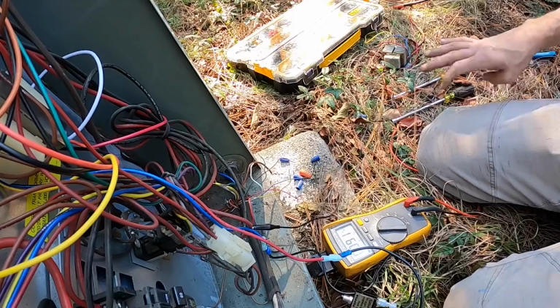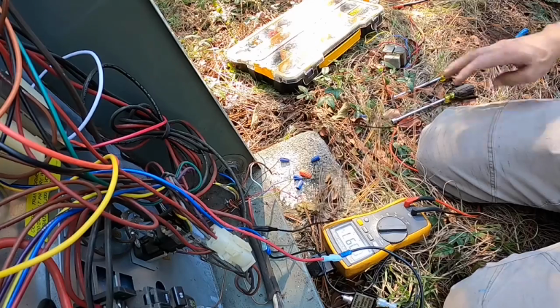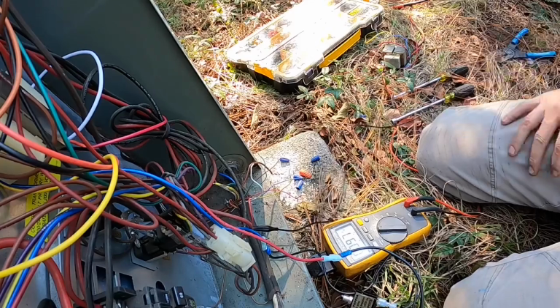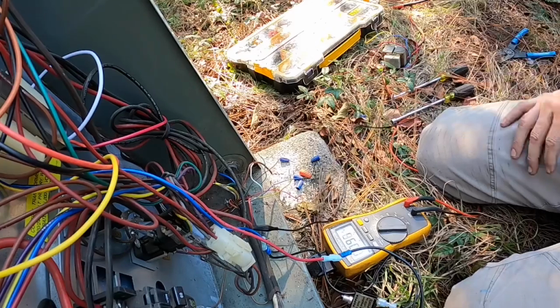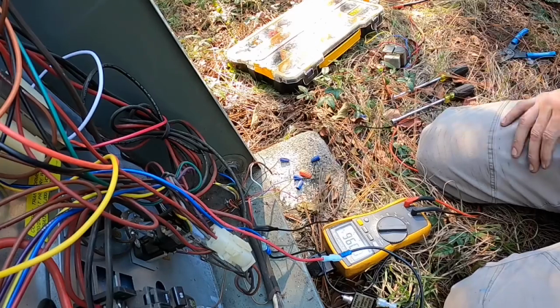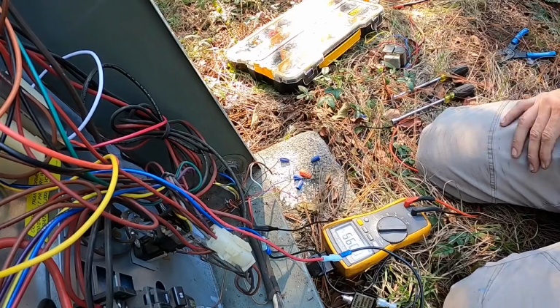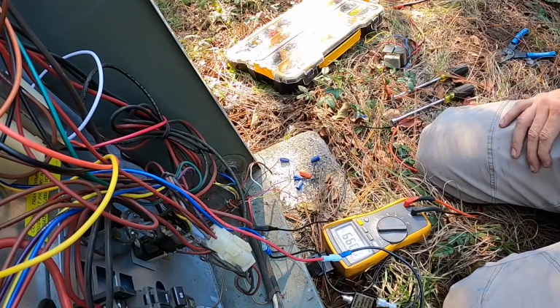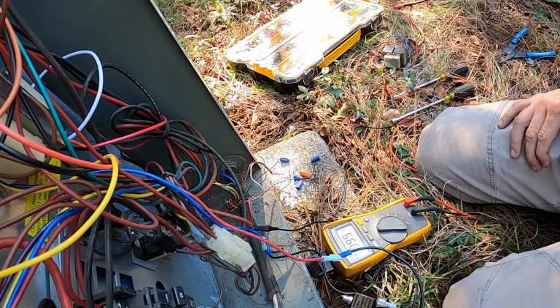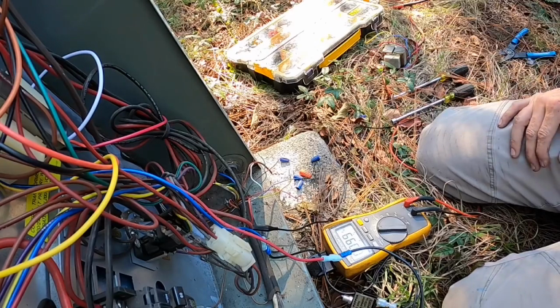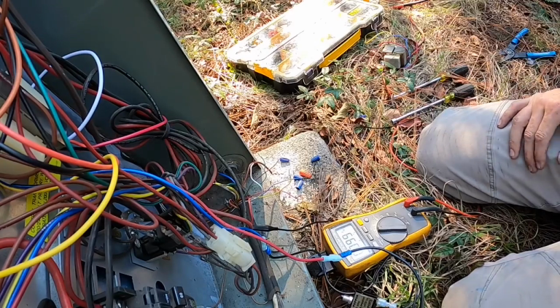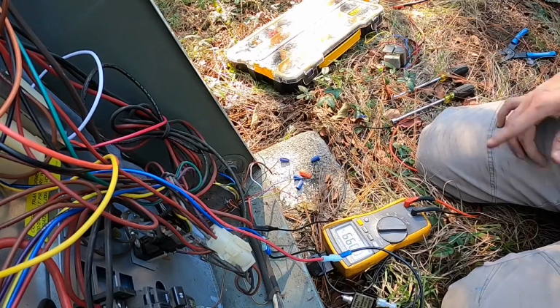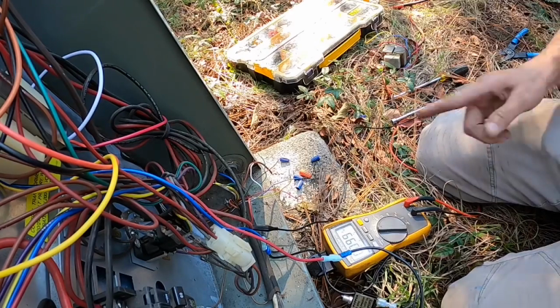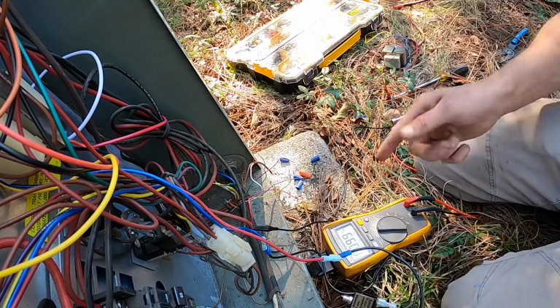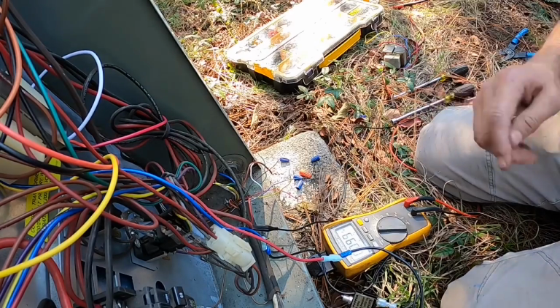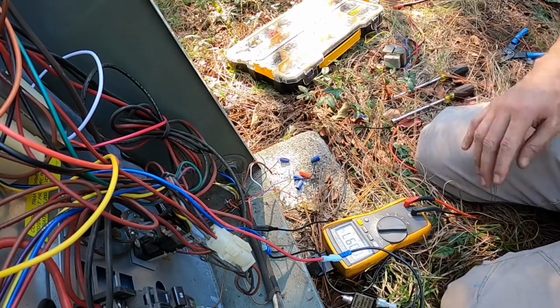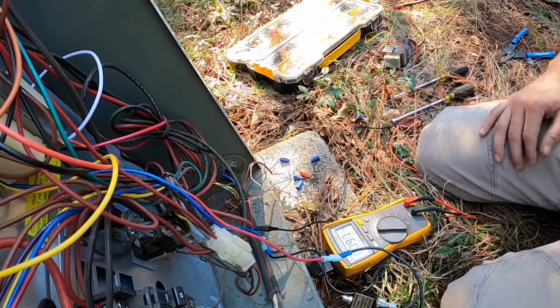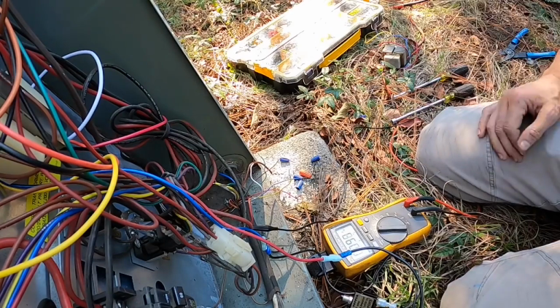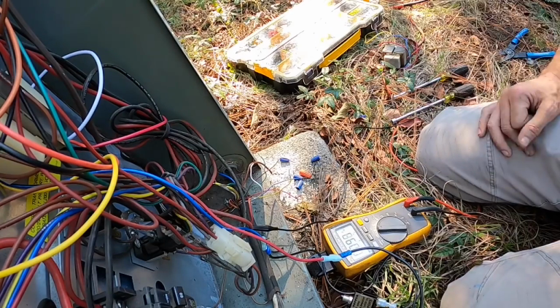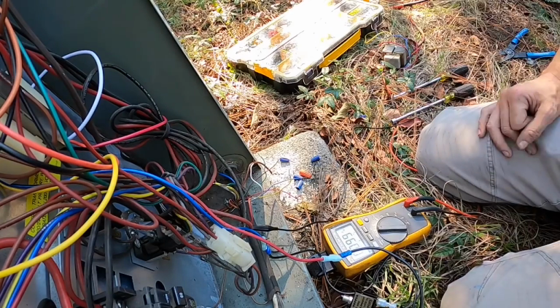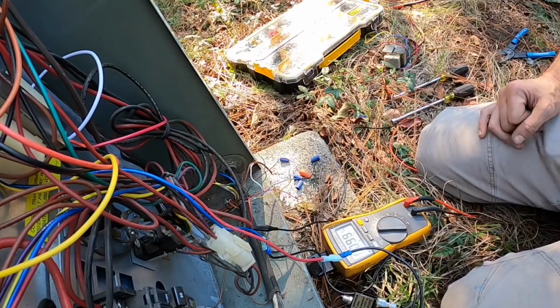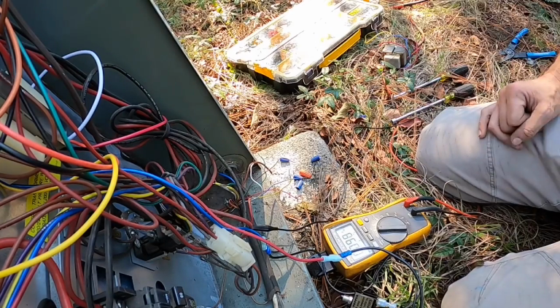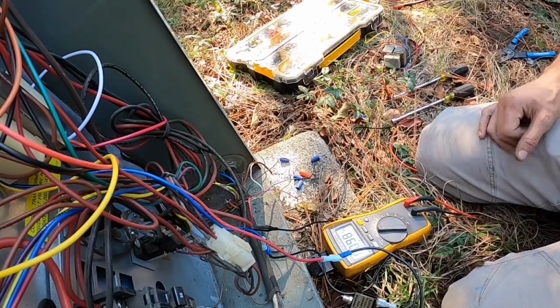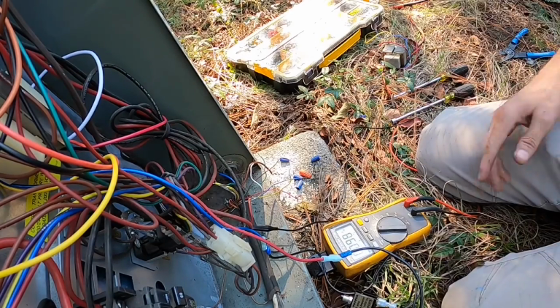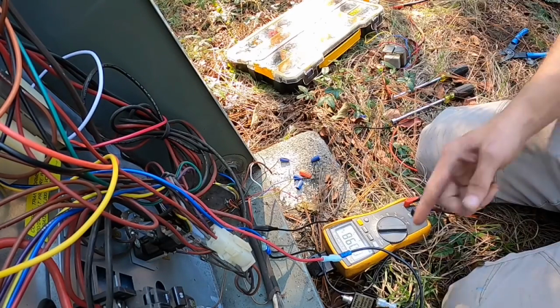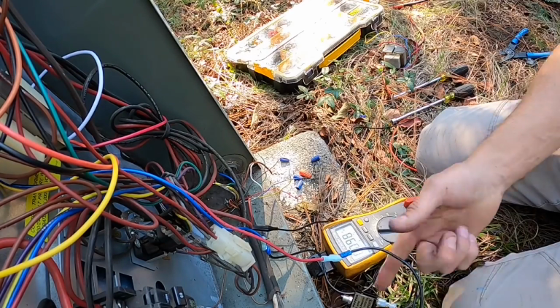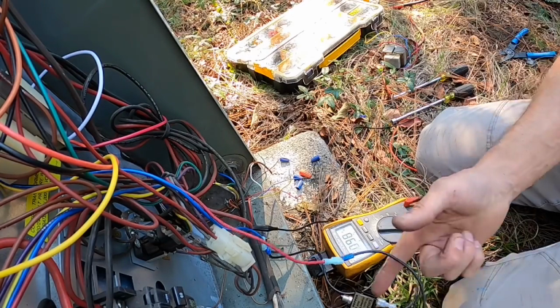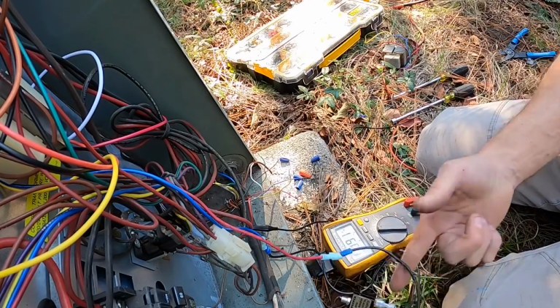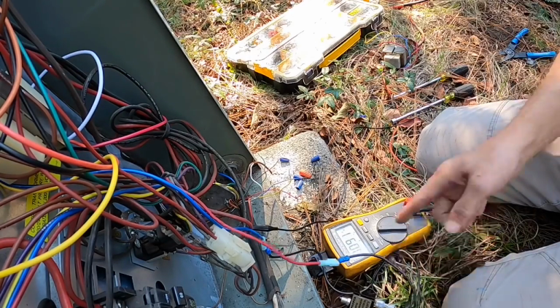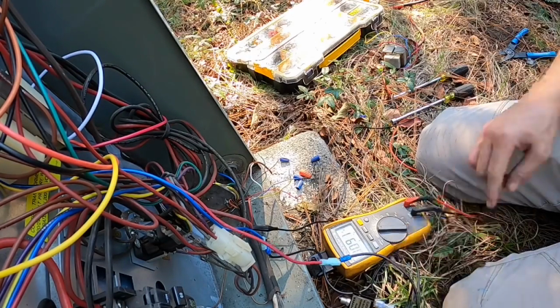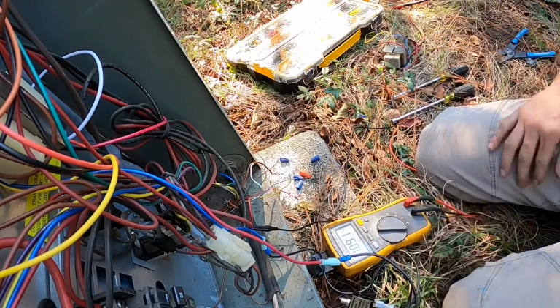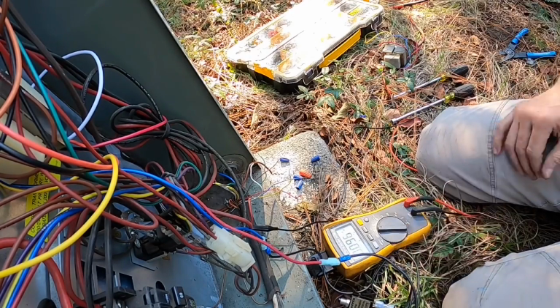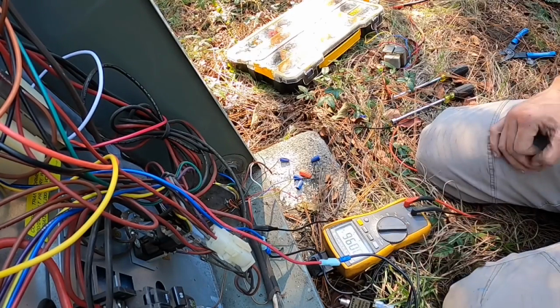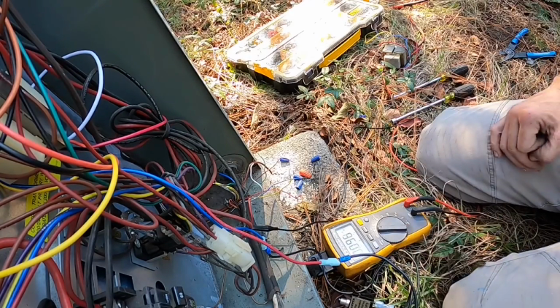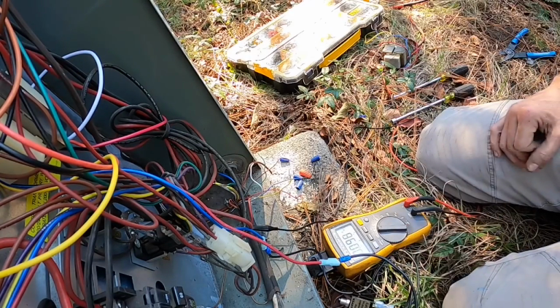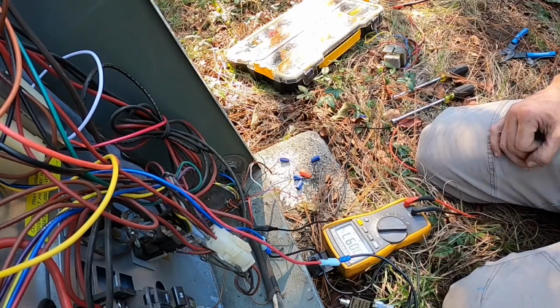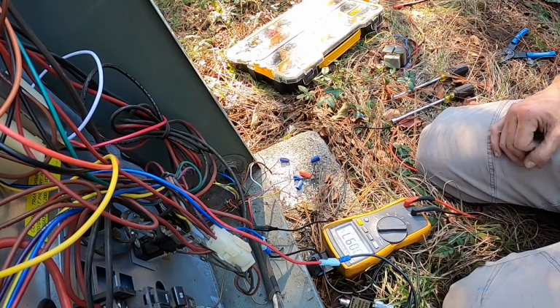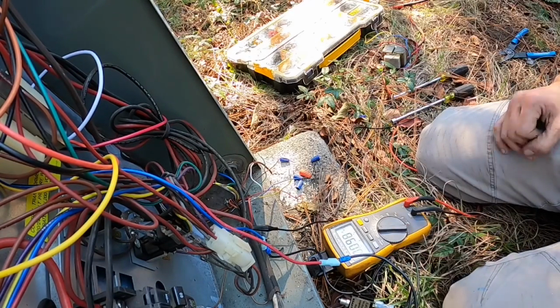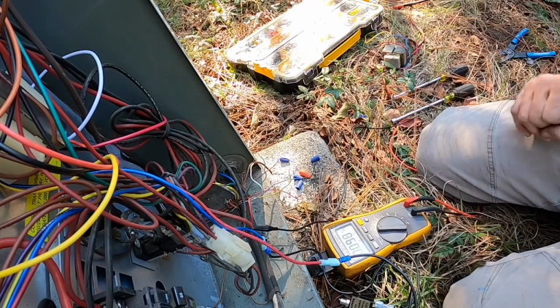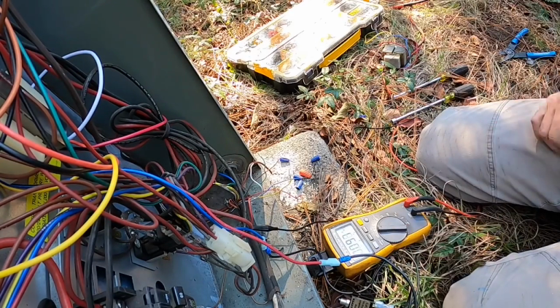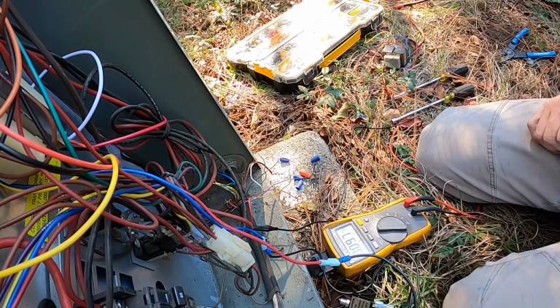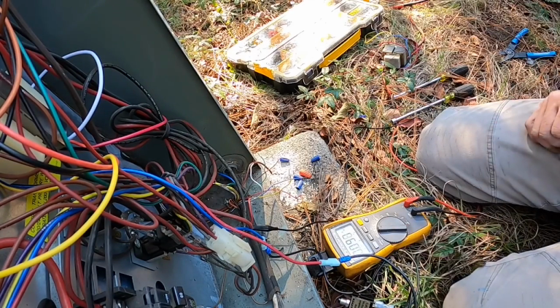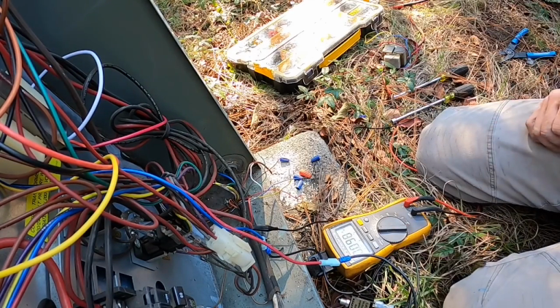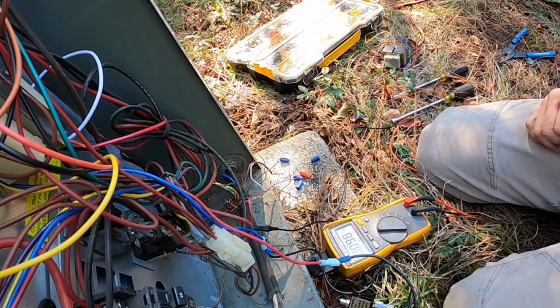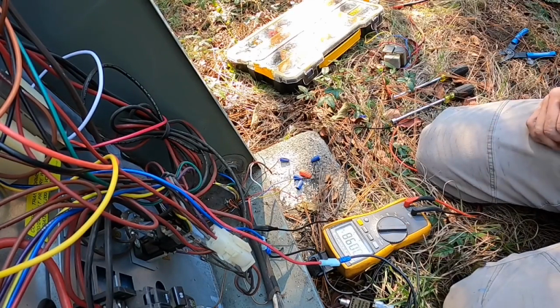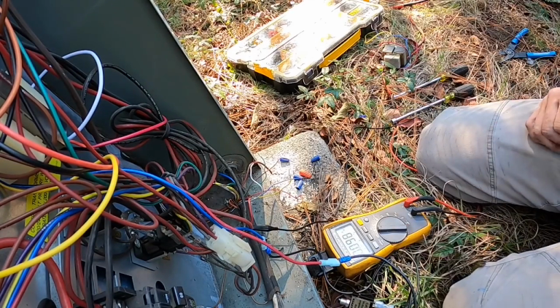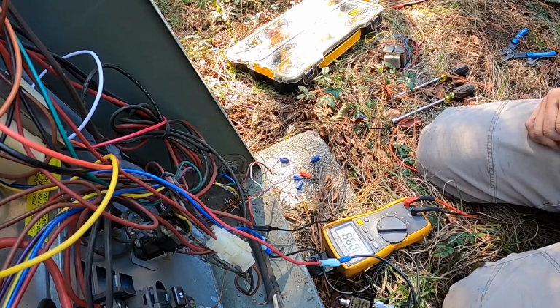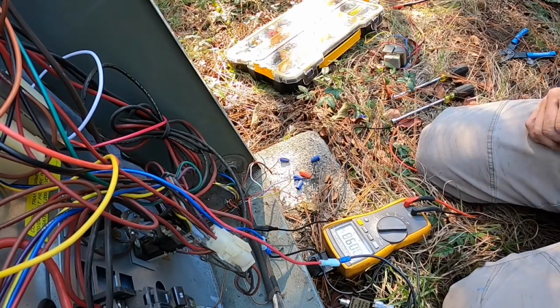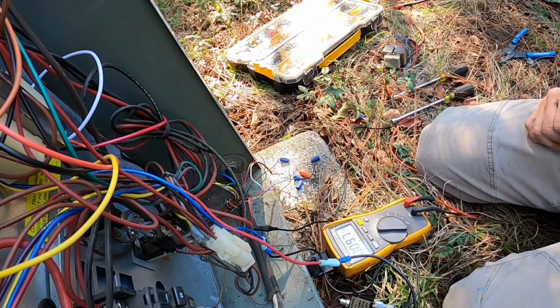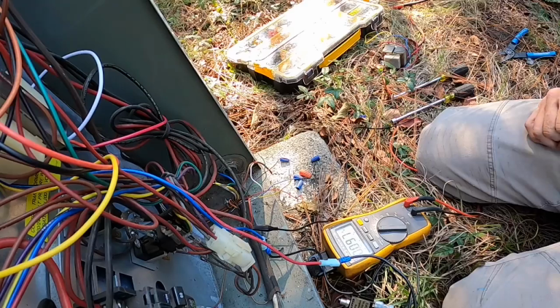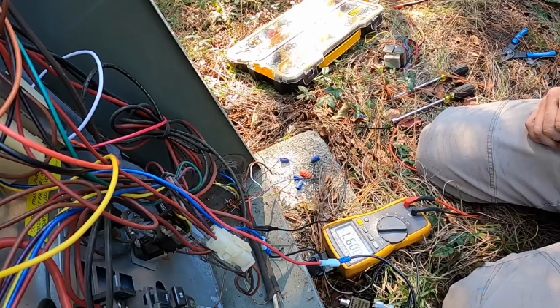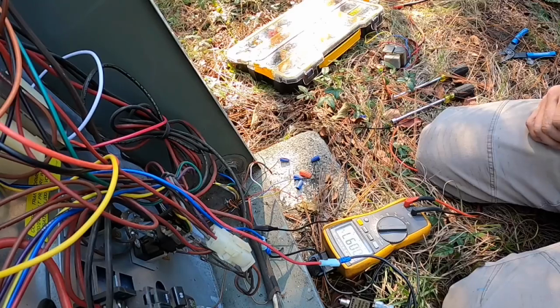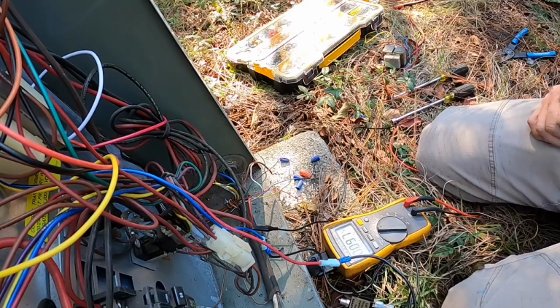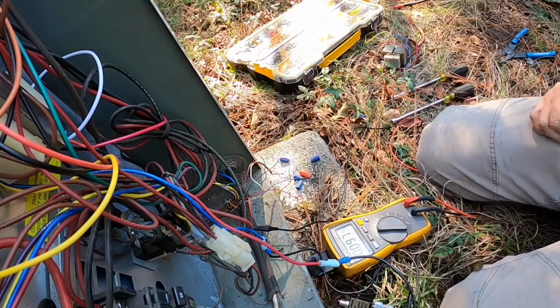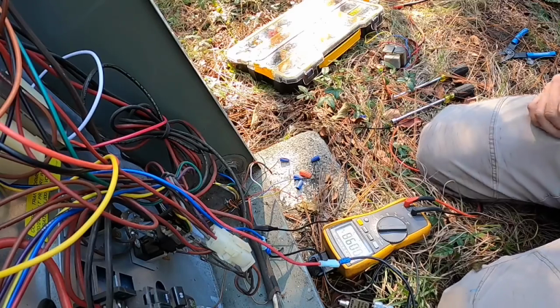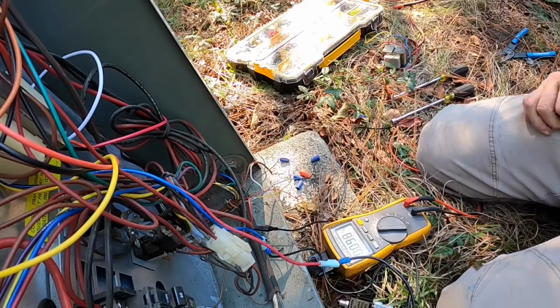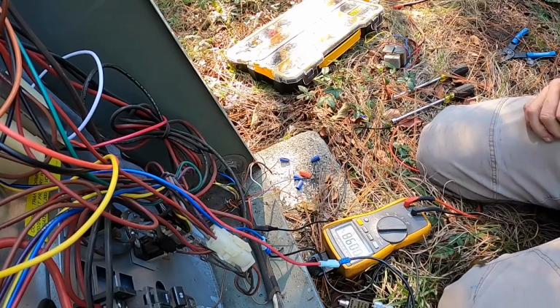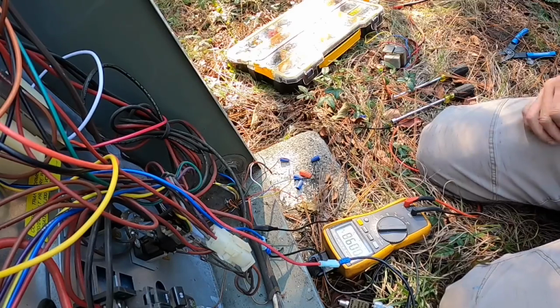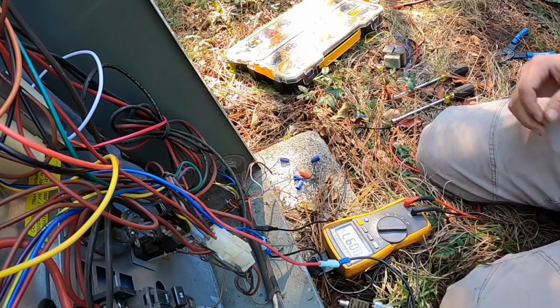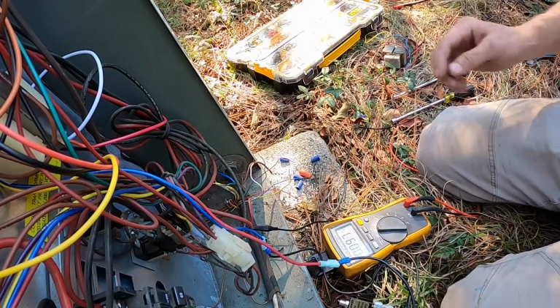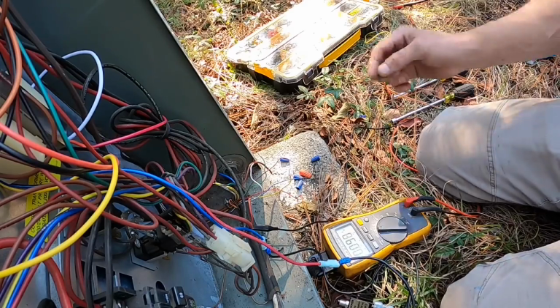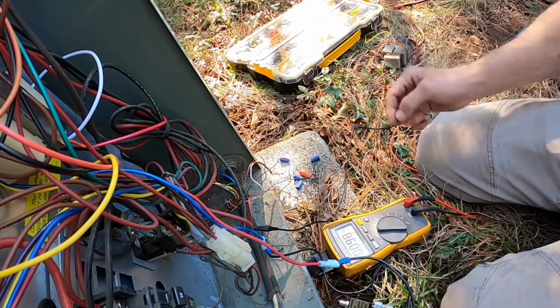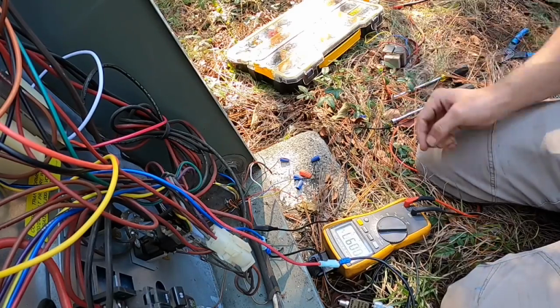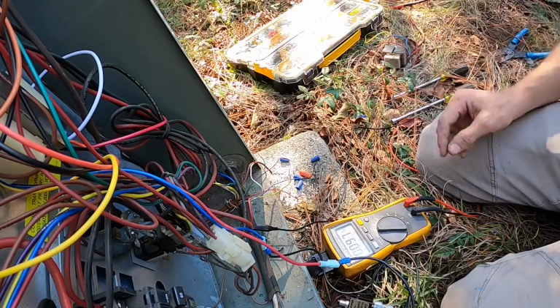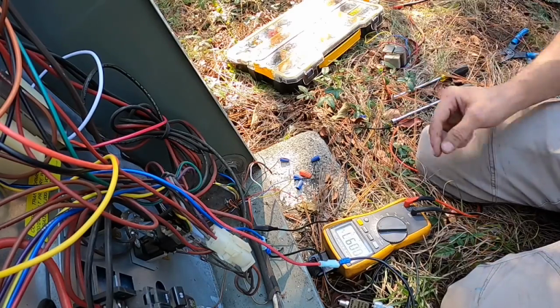I think that's our problem. I'm fixing to wire that all back up, leave my fuse in, and go from there.